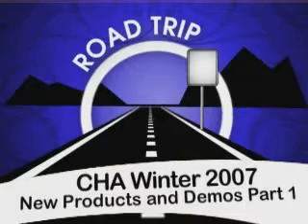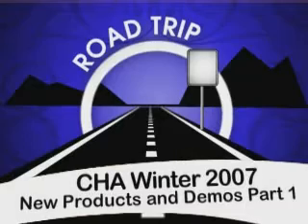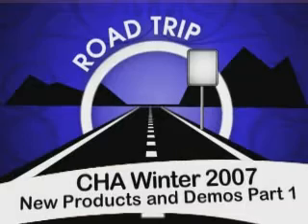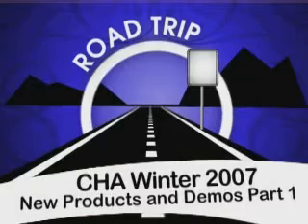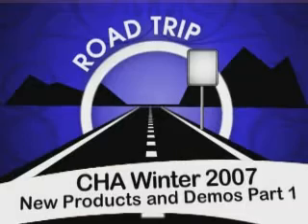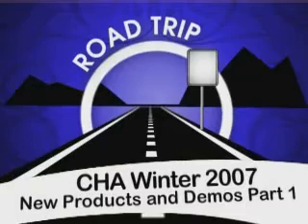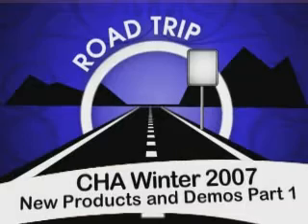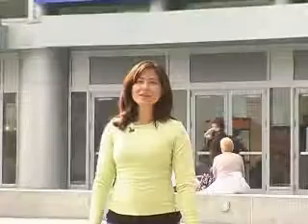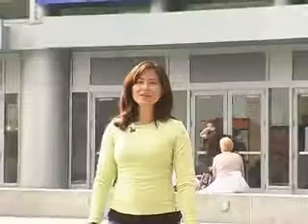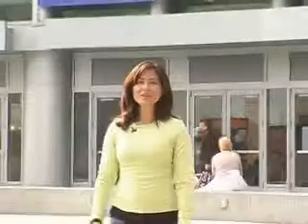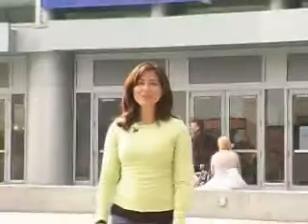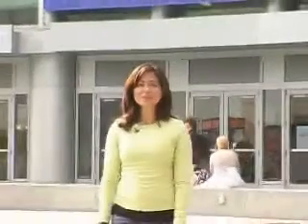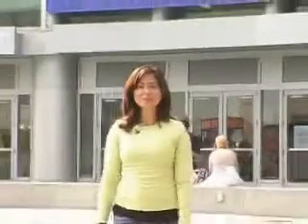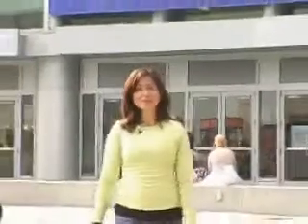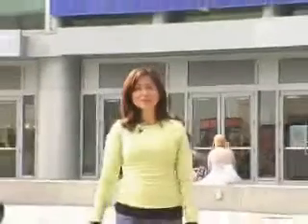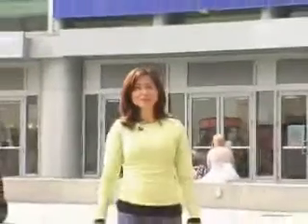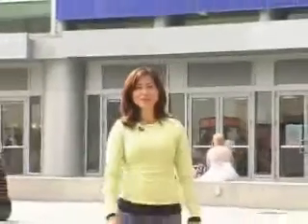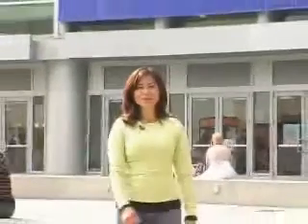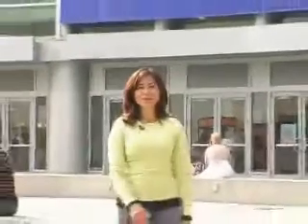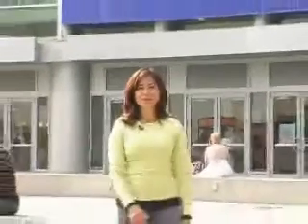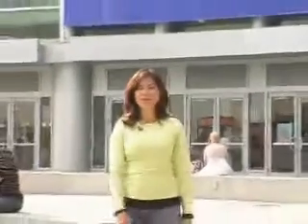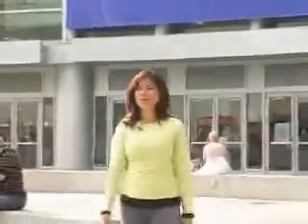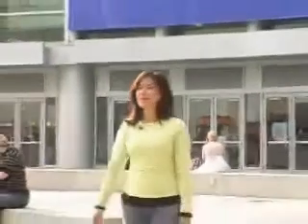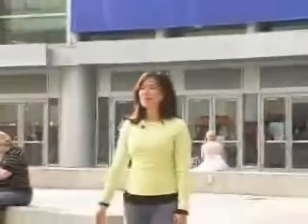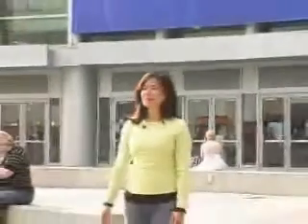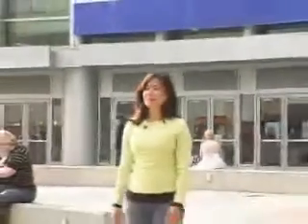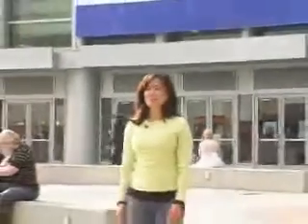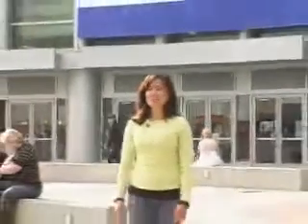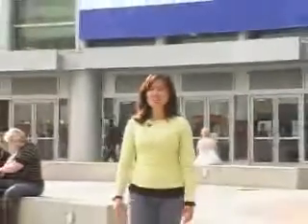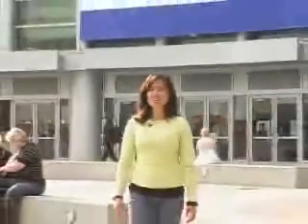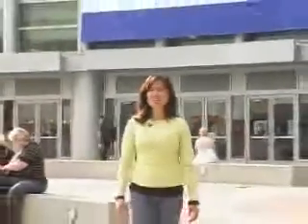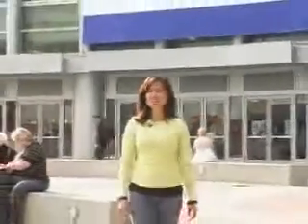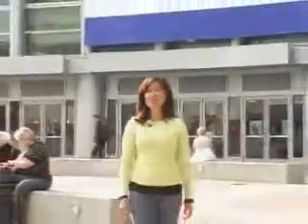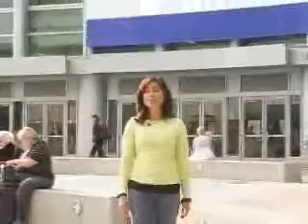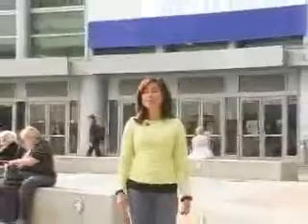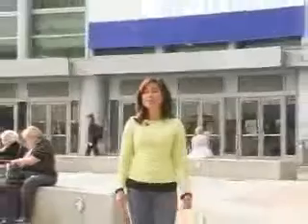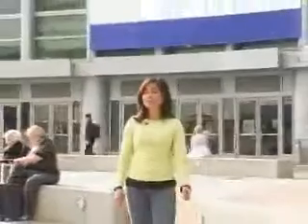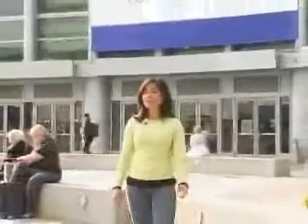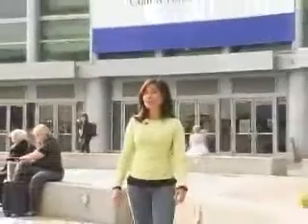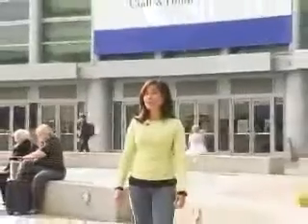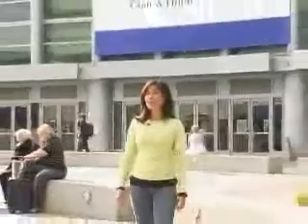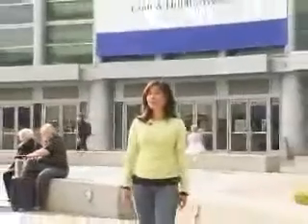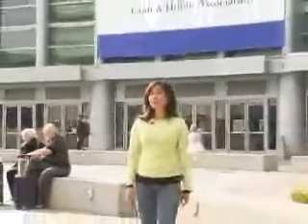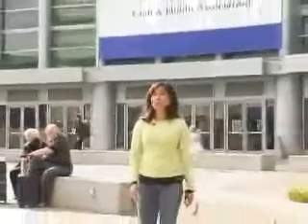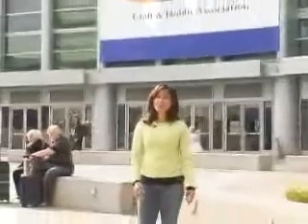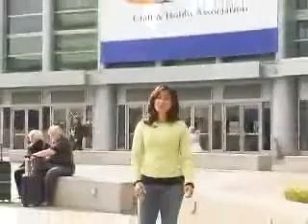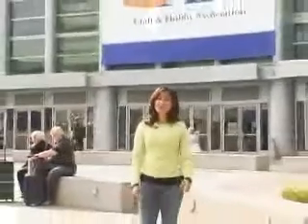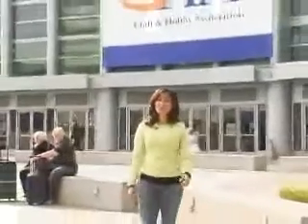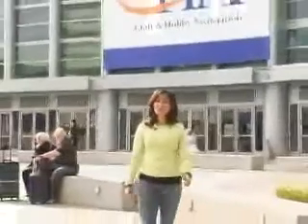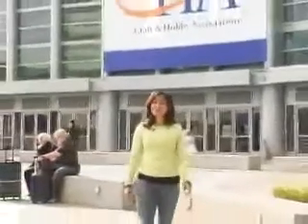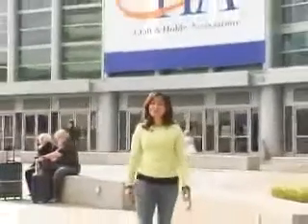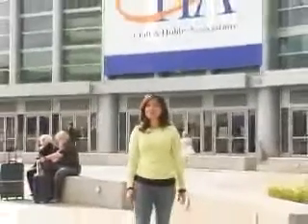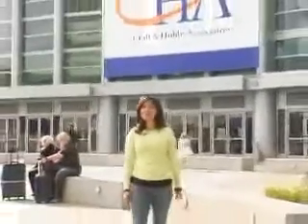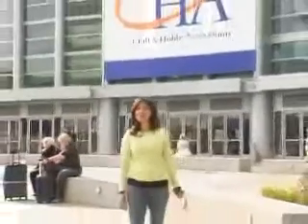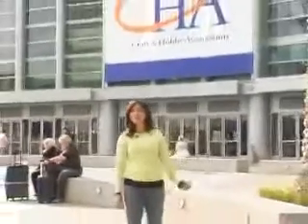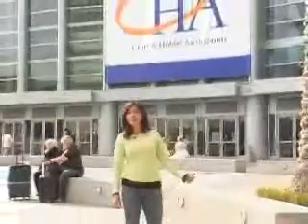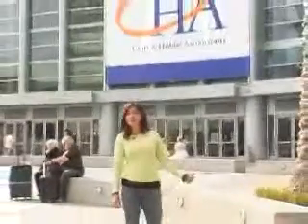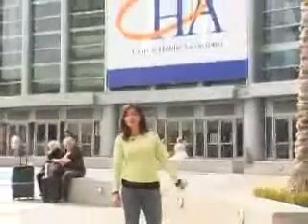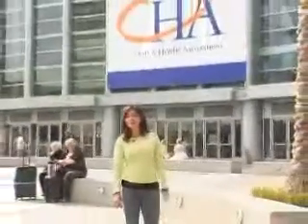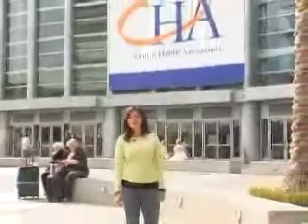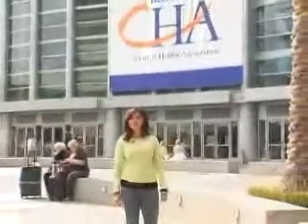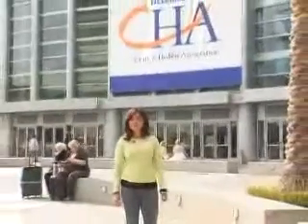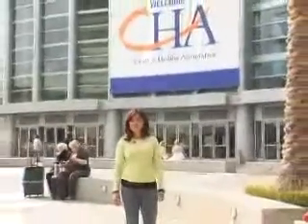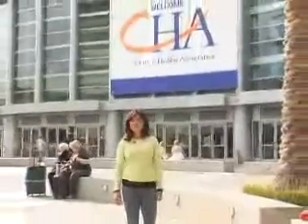Welcome to another week of webisodes. We're here at CHA in Anaheim, California. This week we're going to check out the new products and product demos.